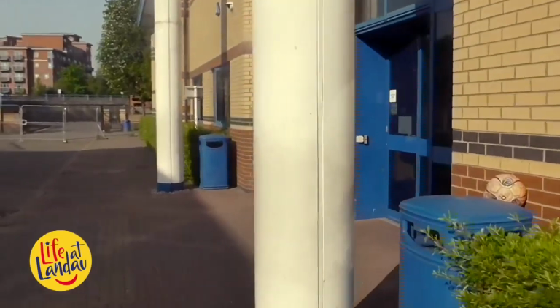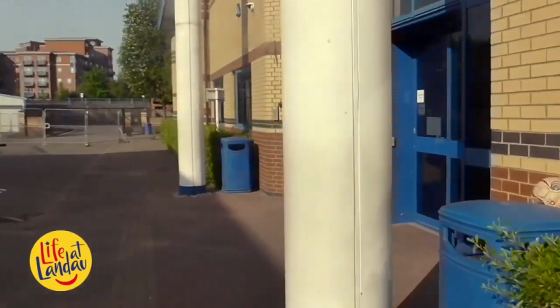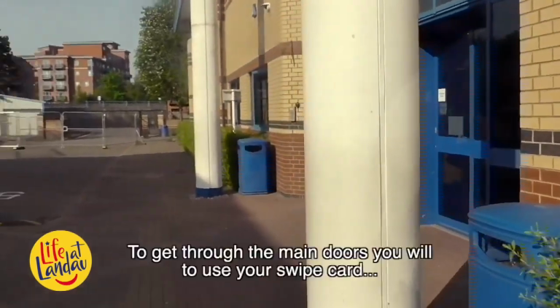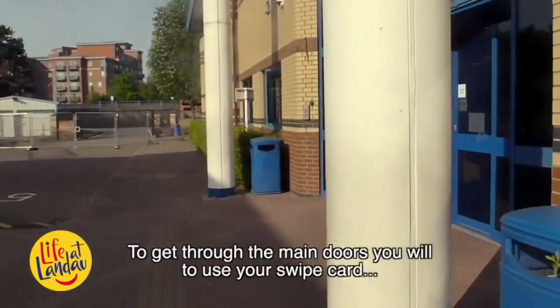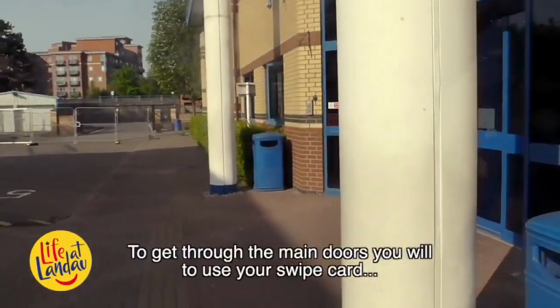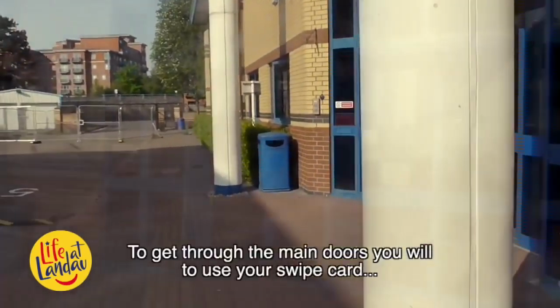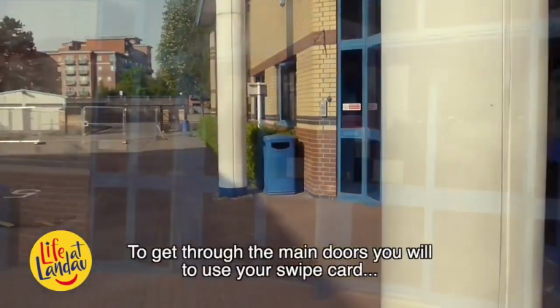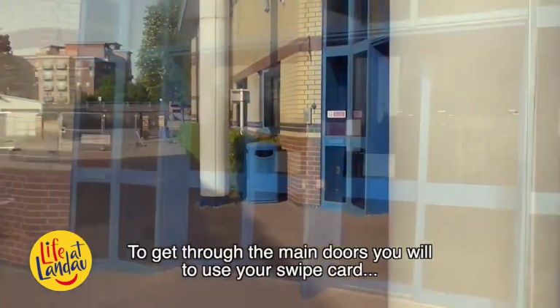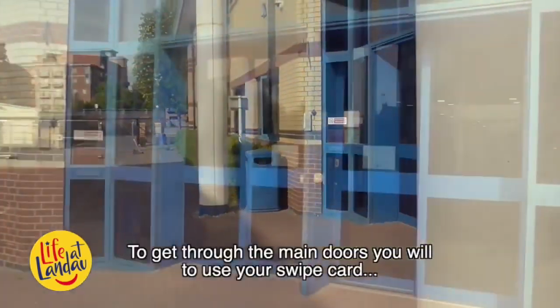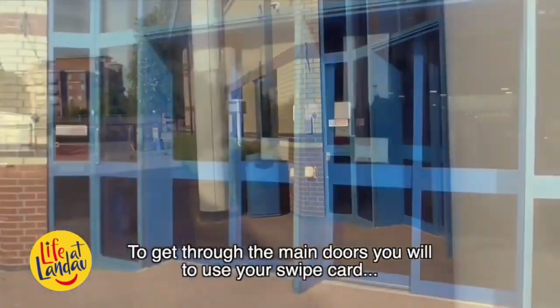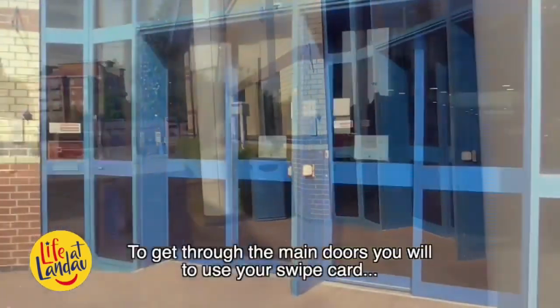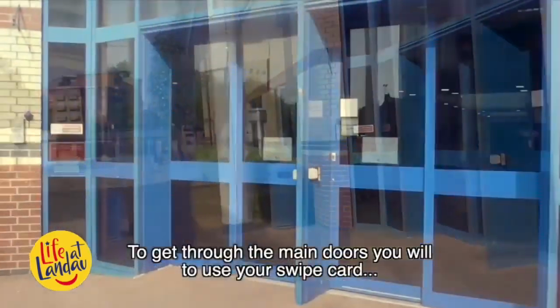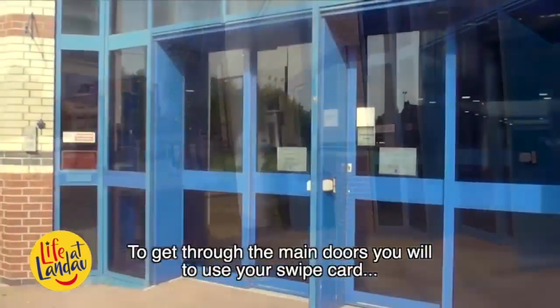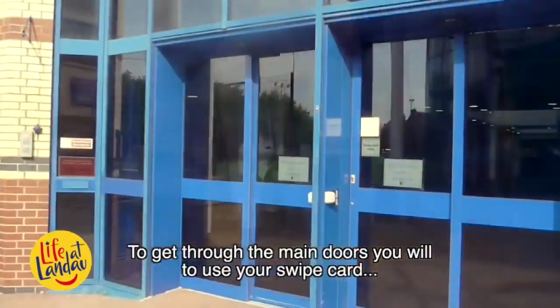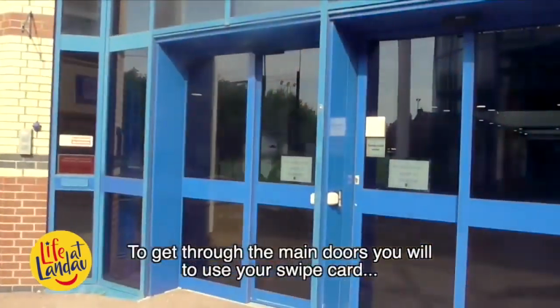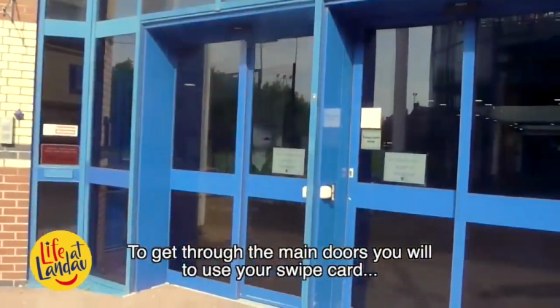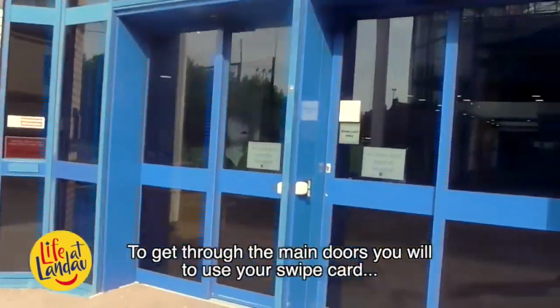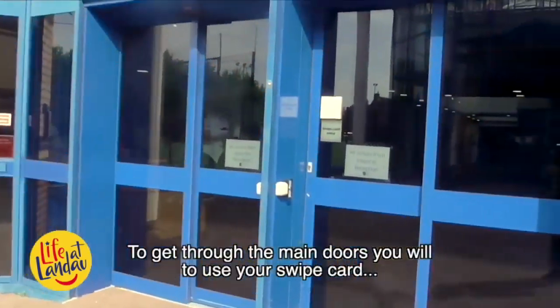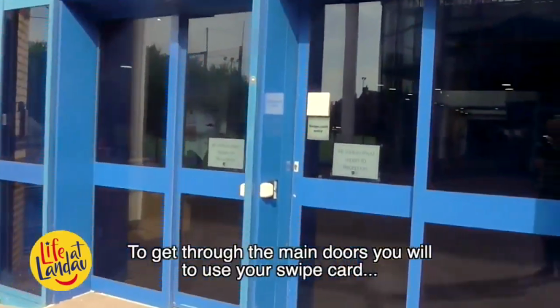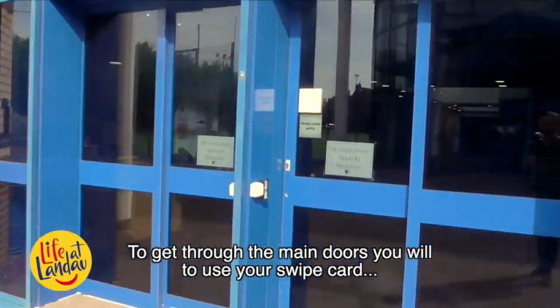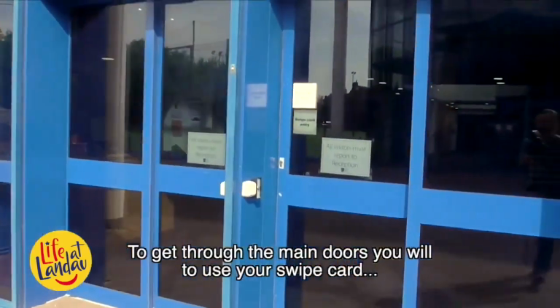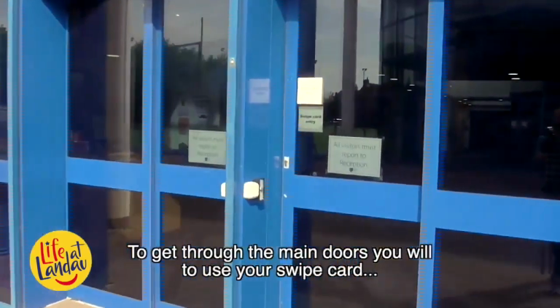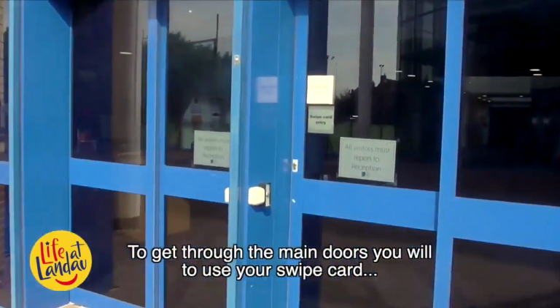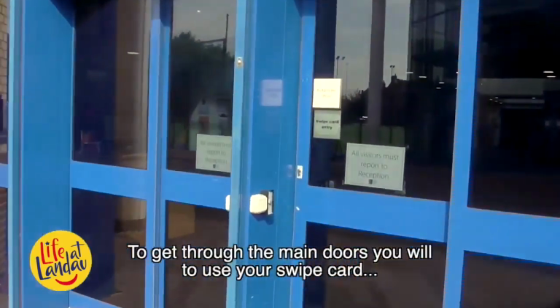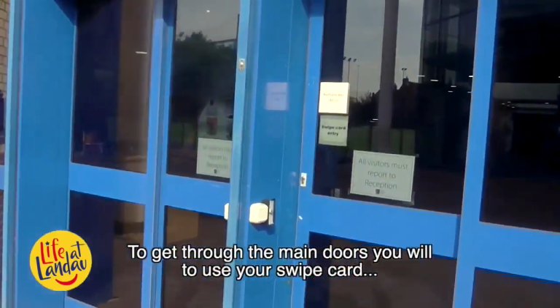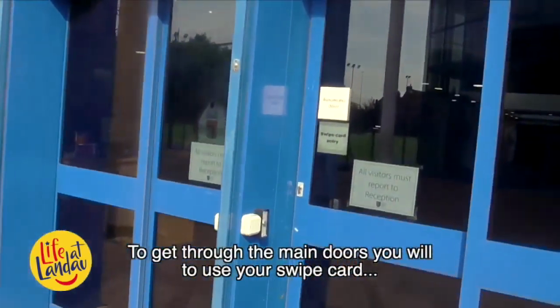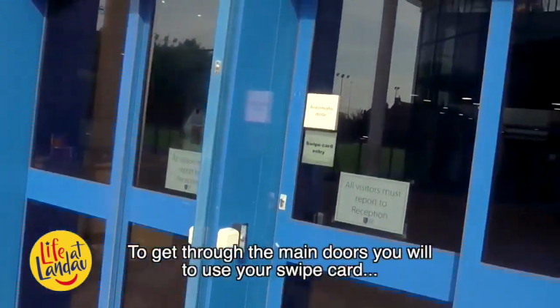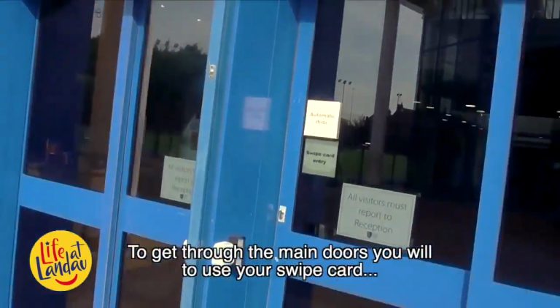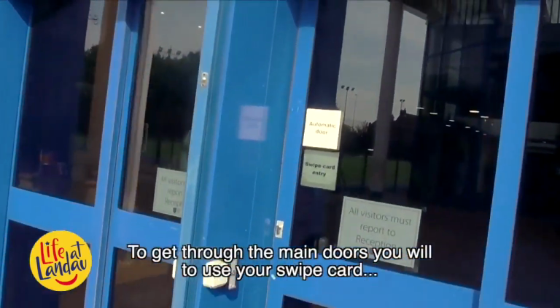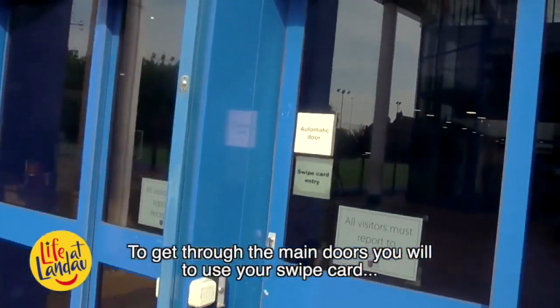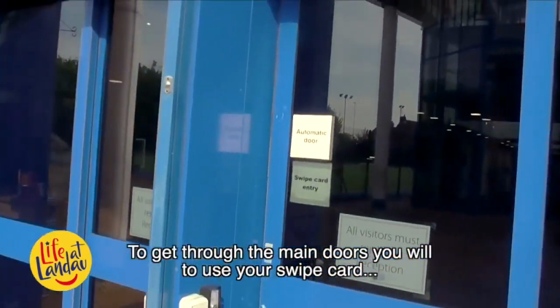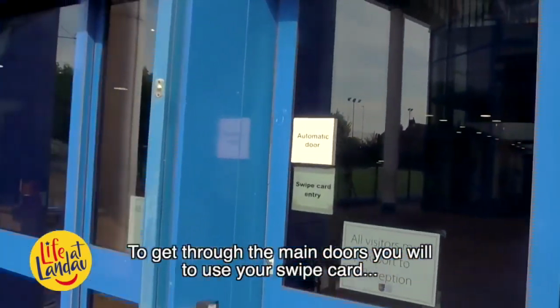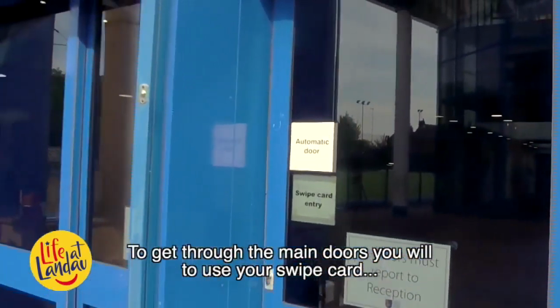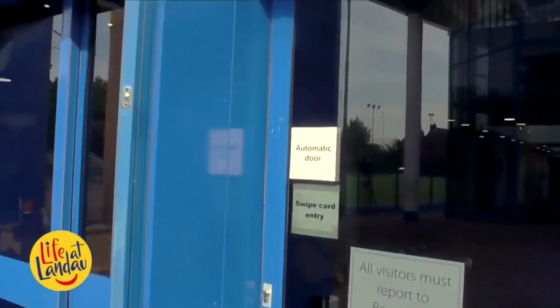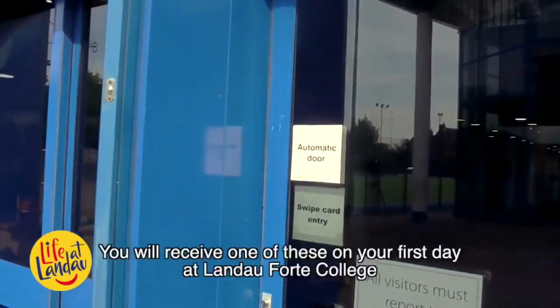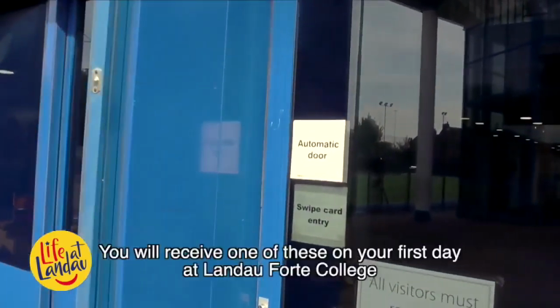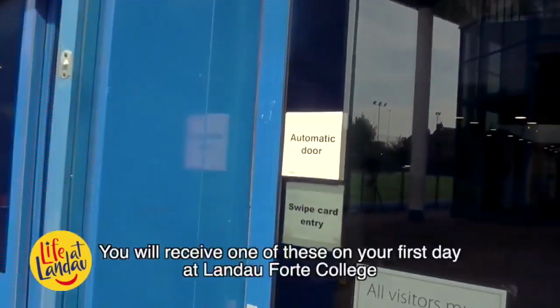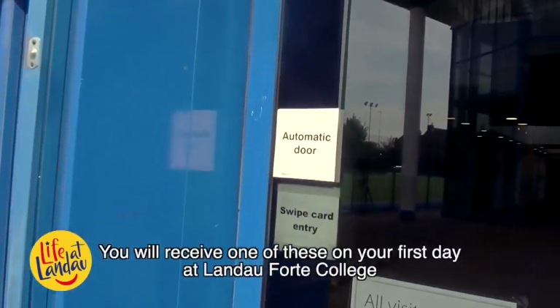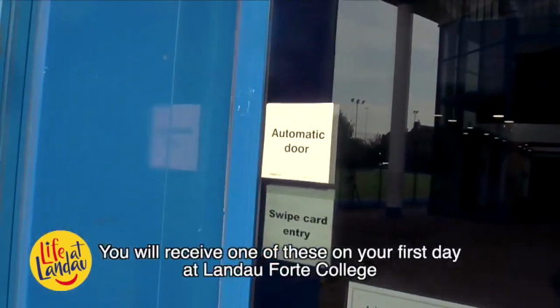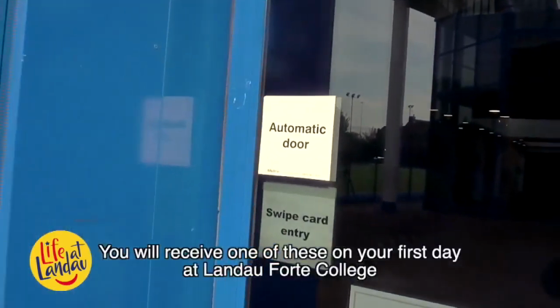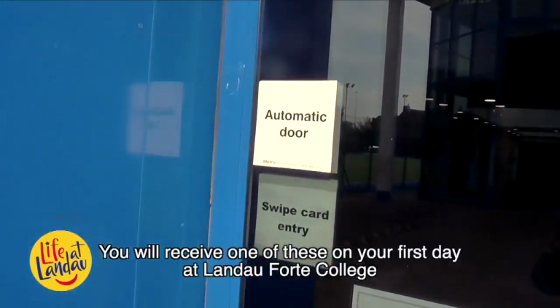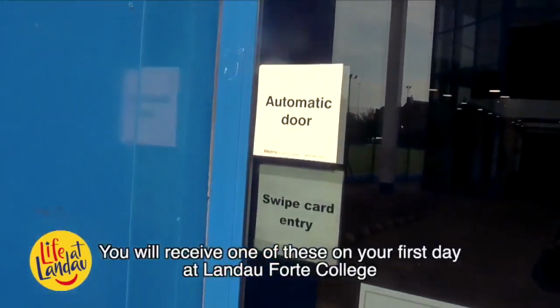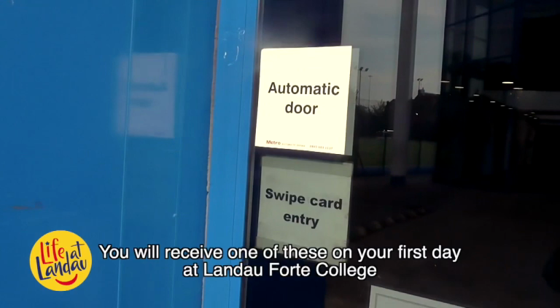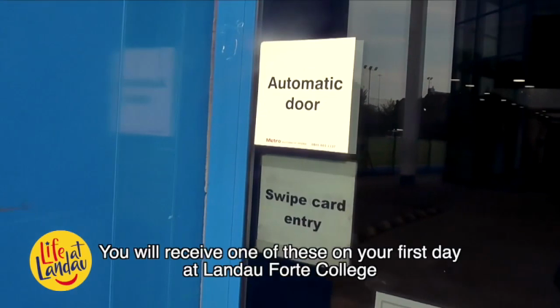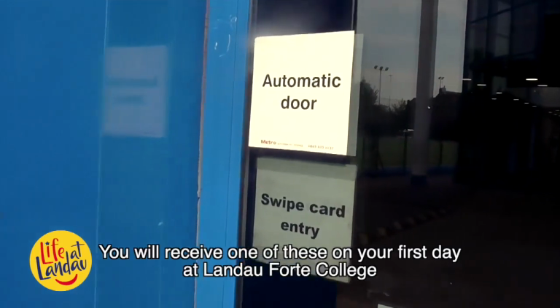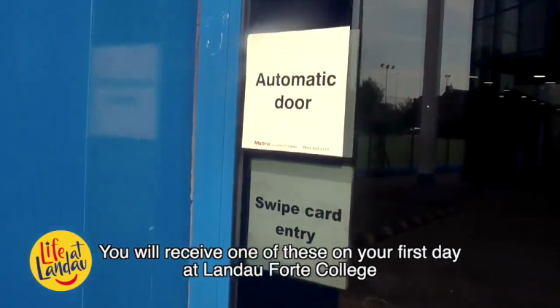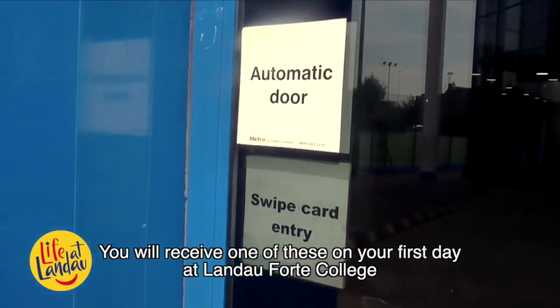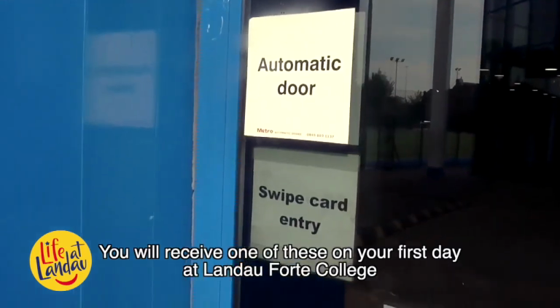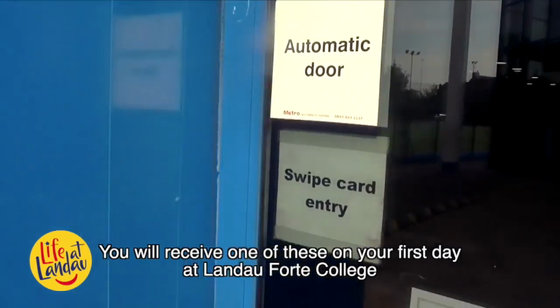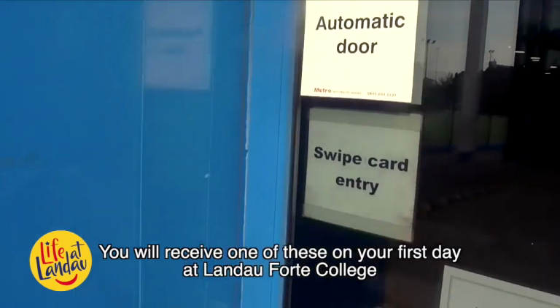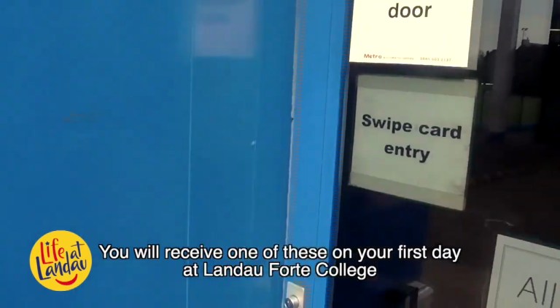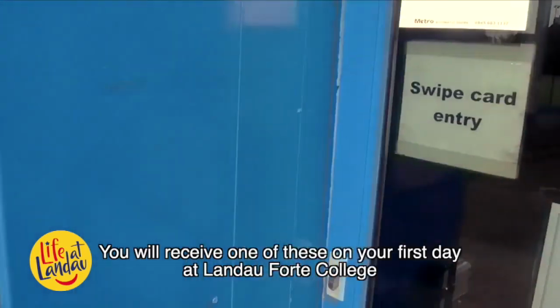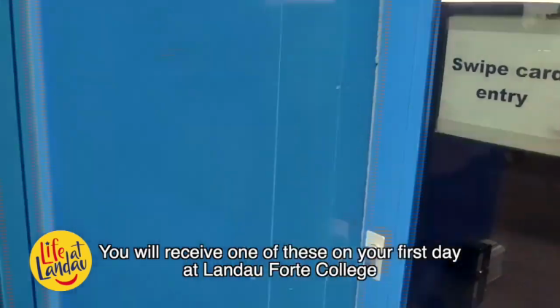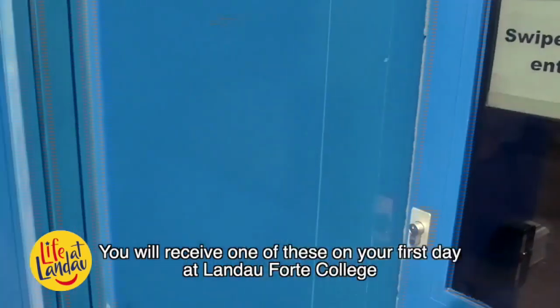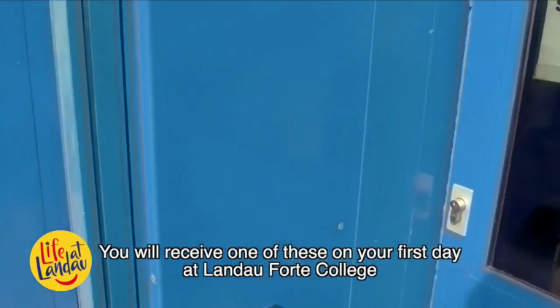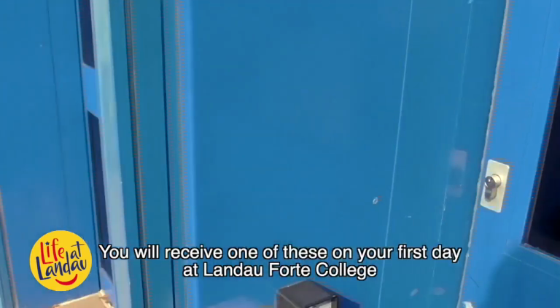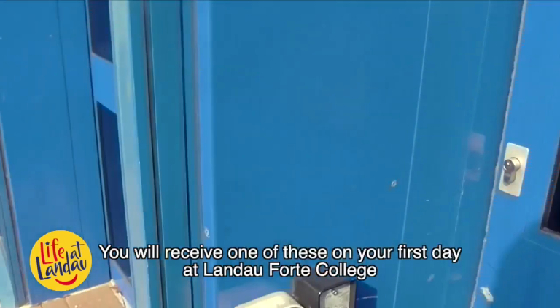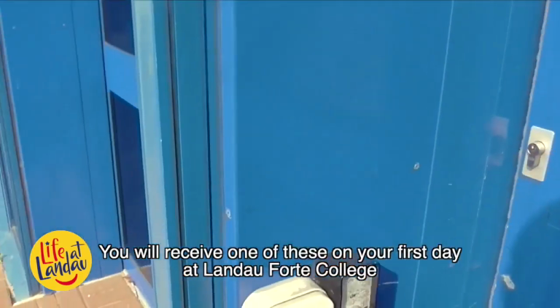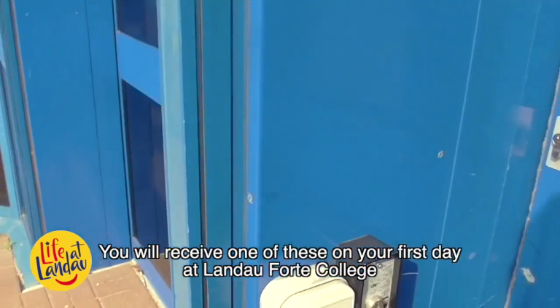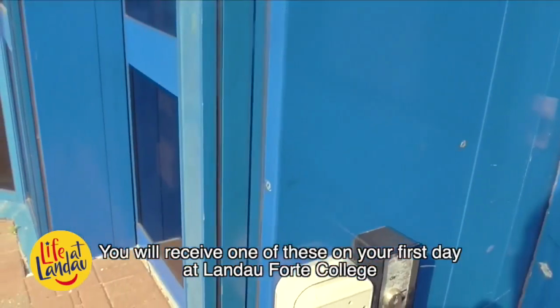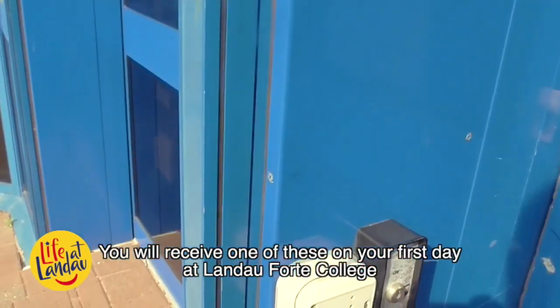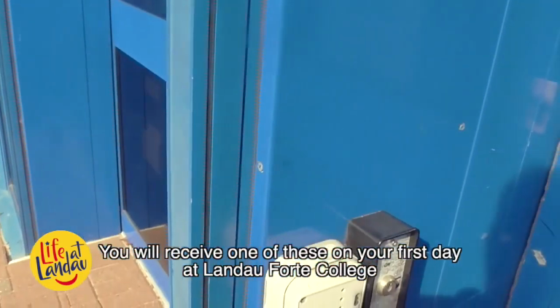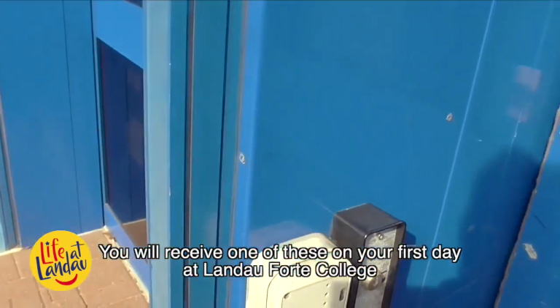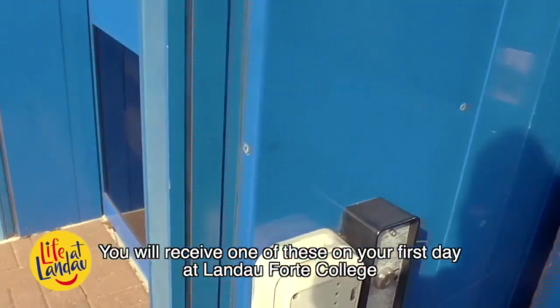To get through the main doors, you will need to use your swipe card. You will receive one of these on your first day at Landau Forte College.